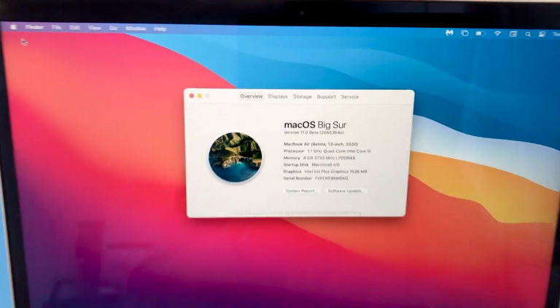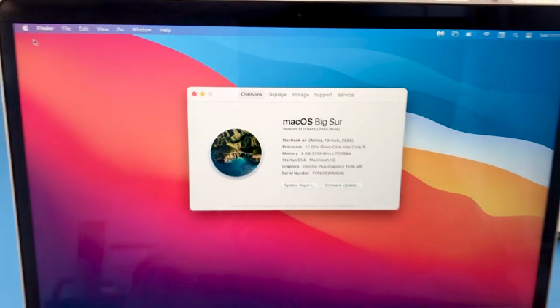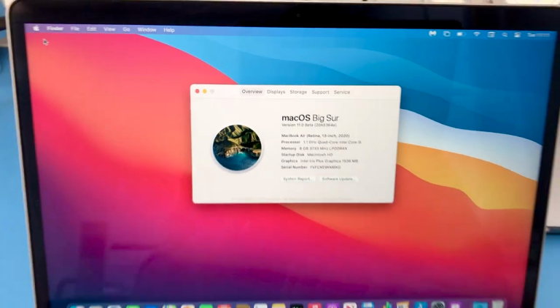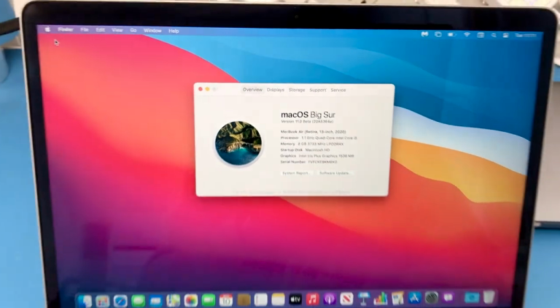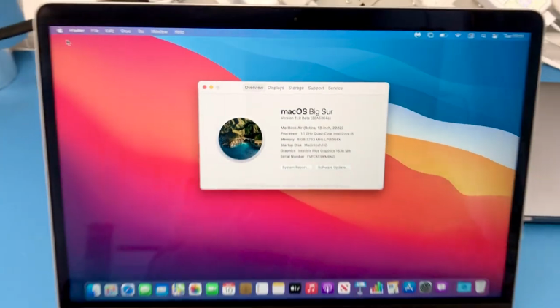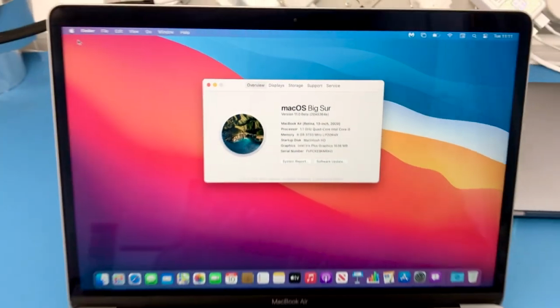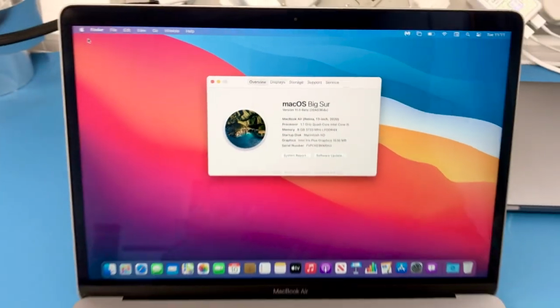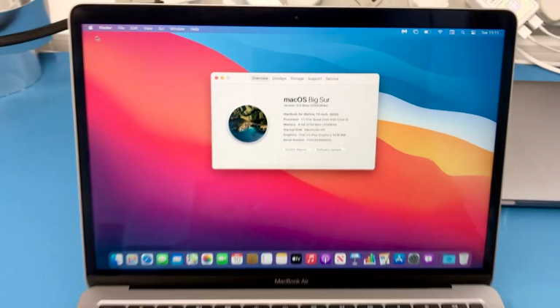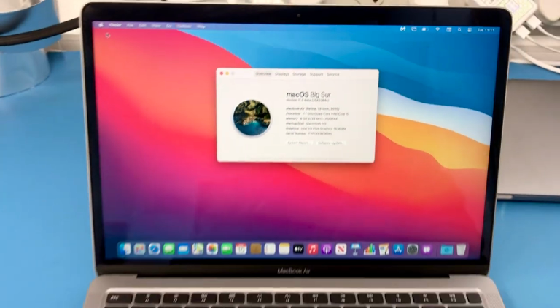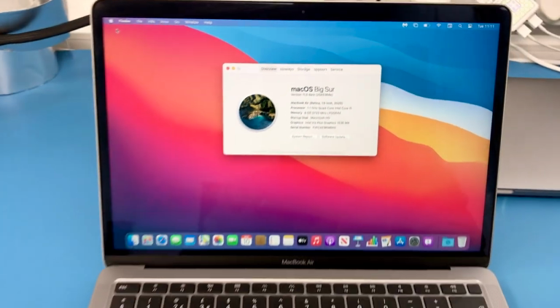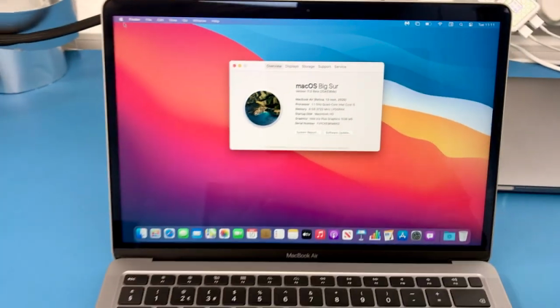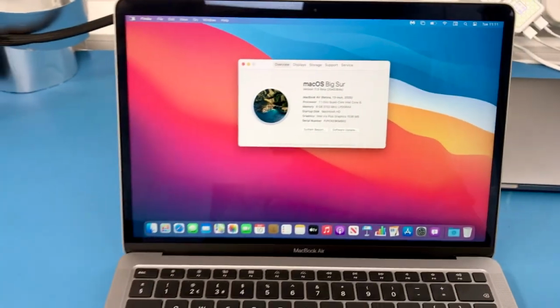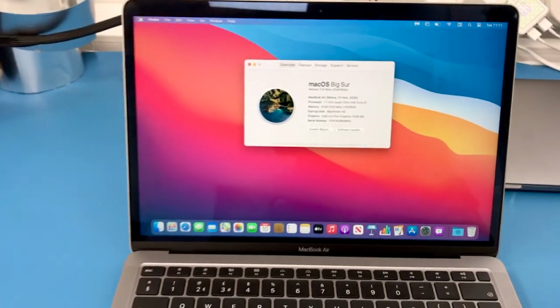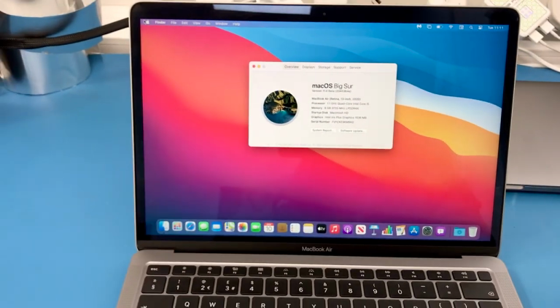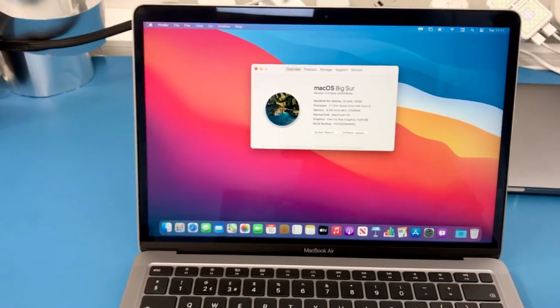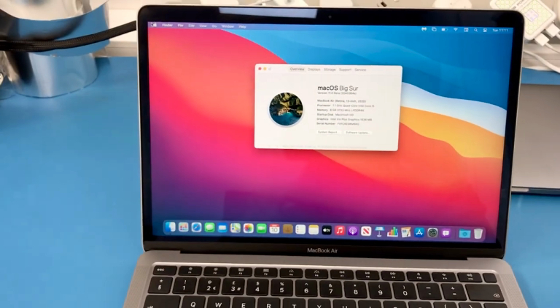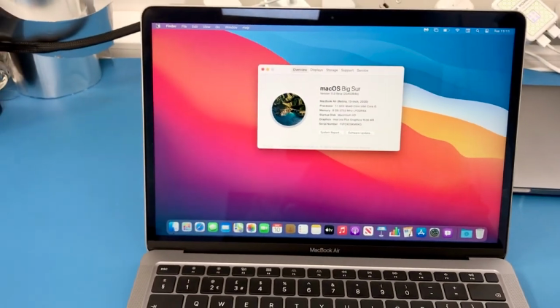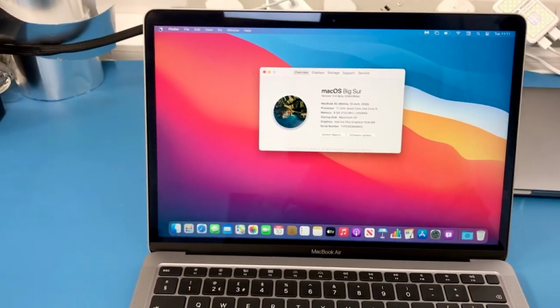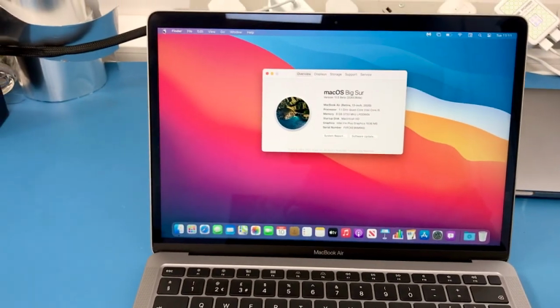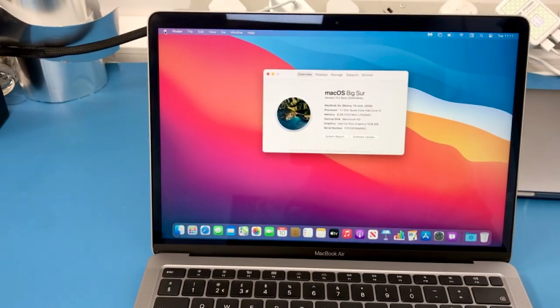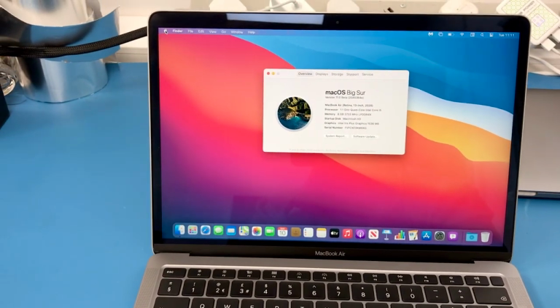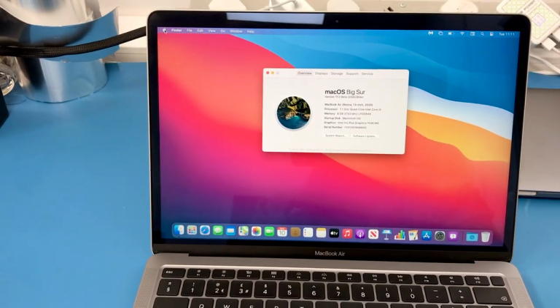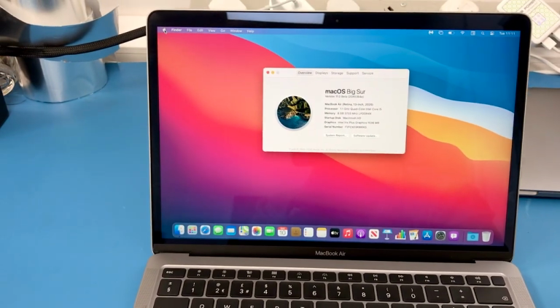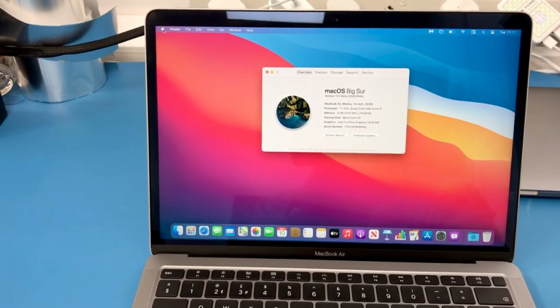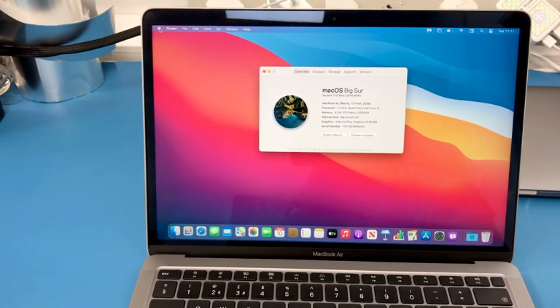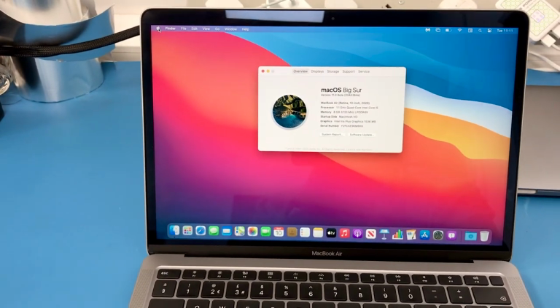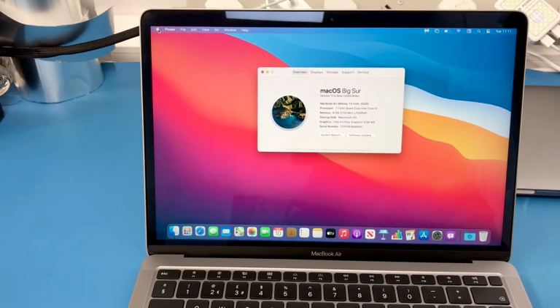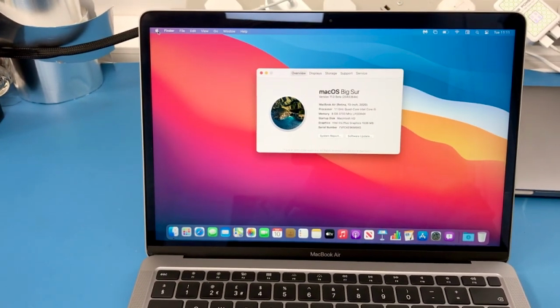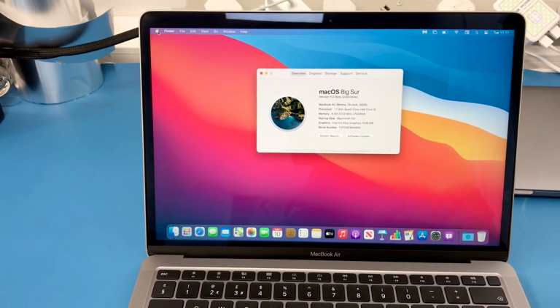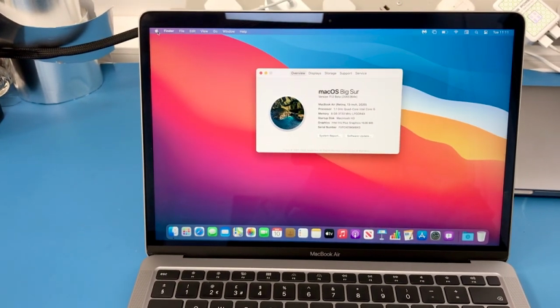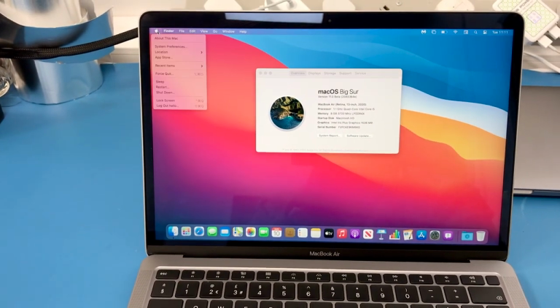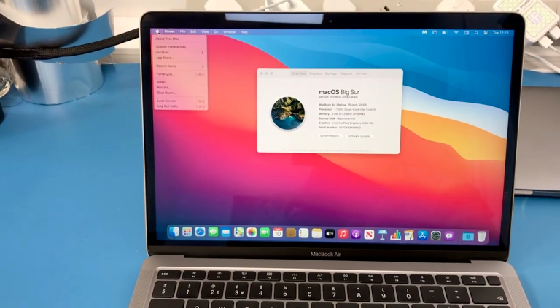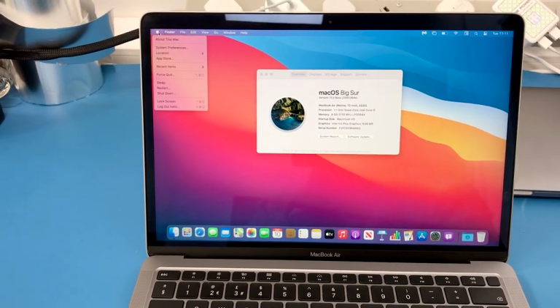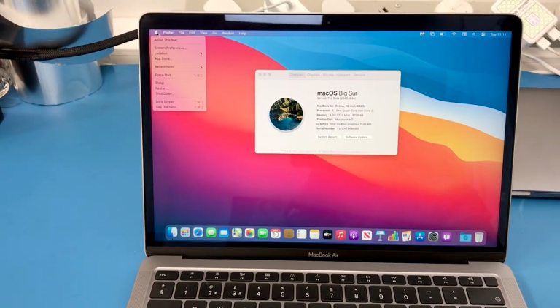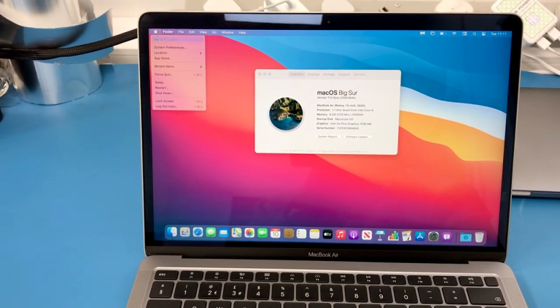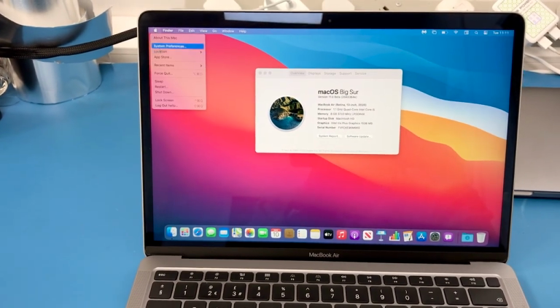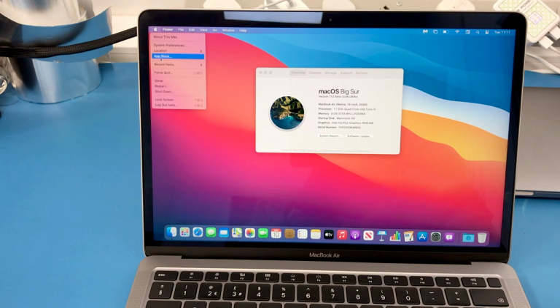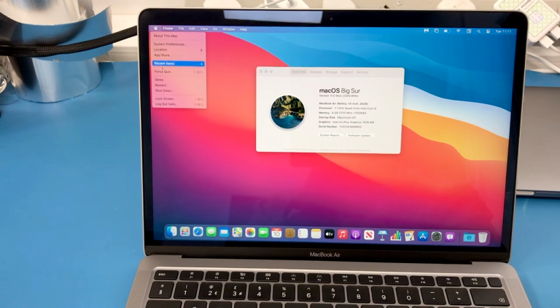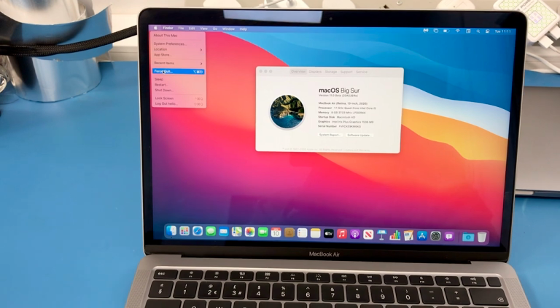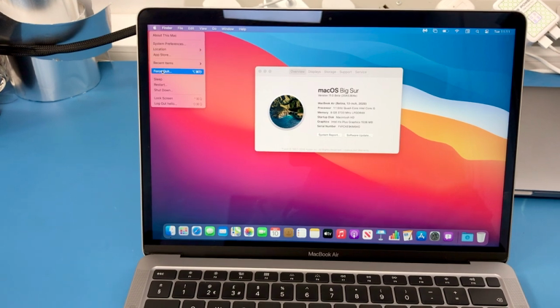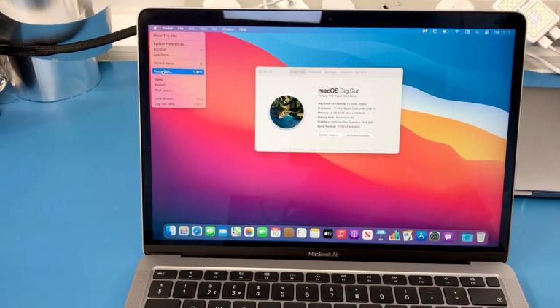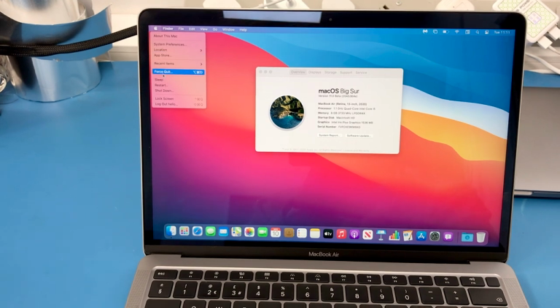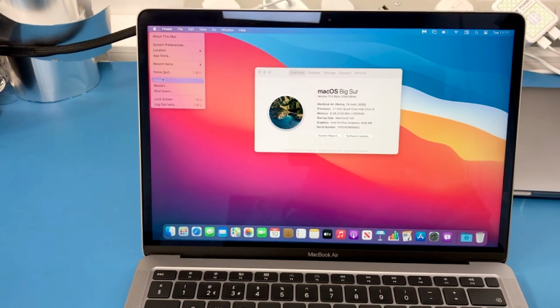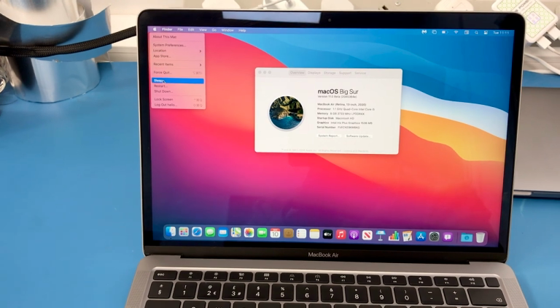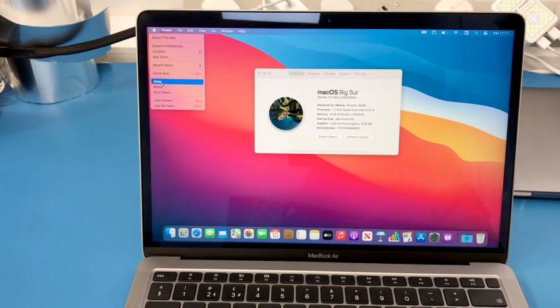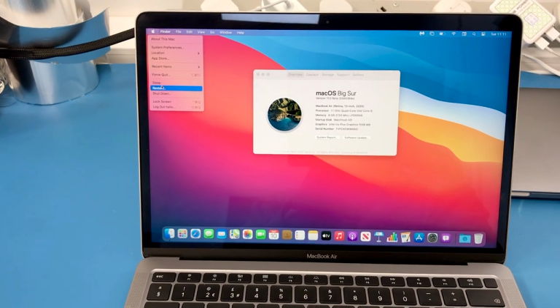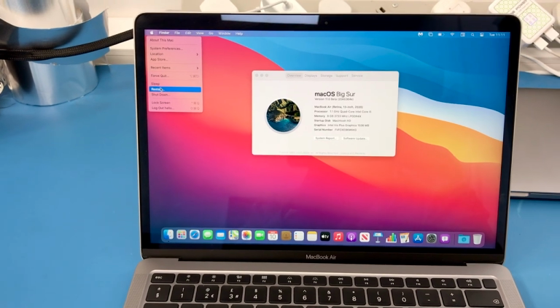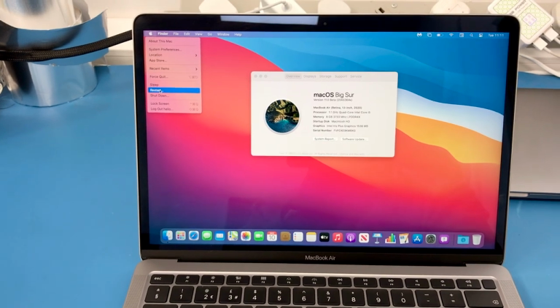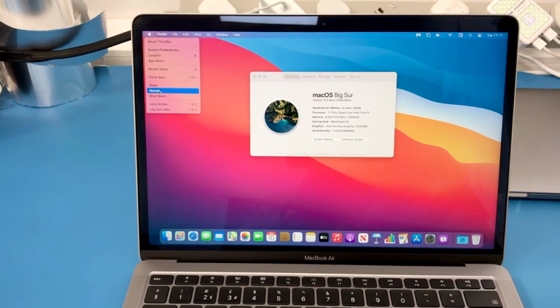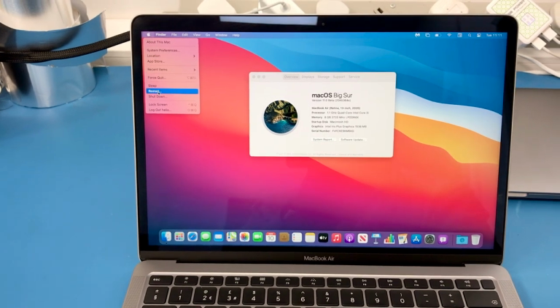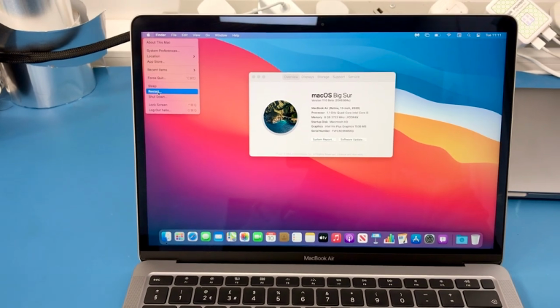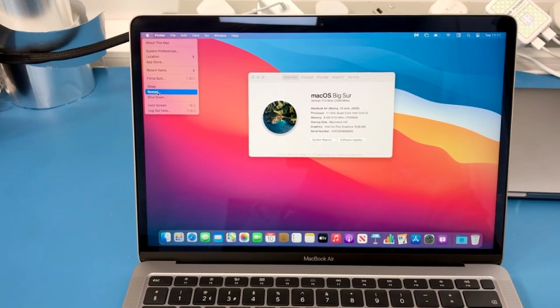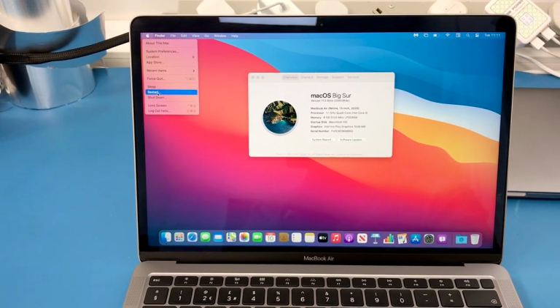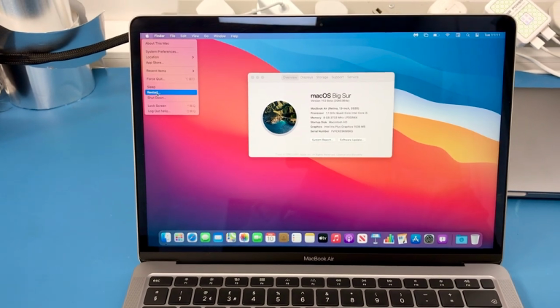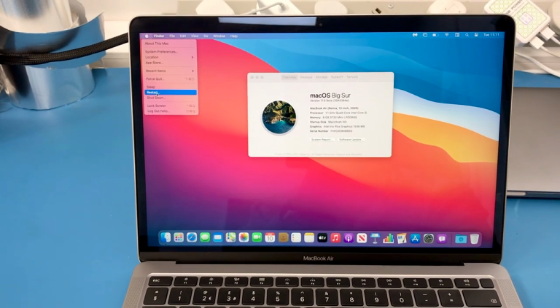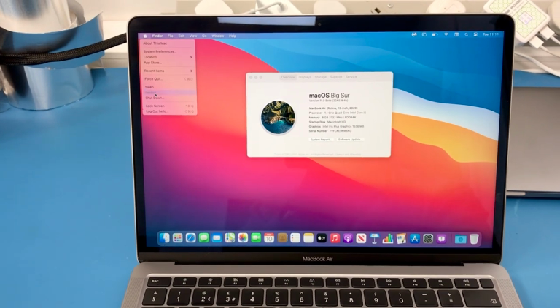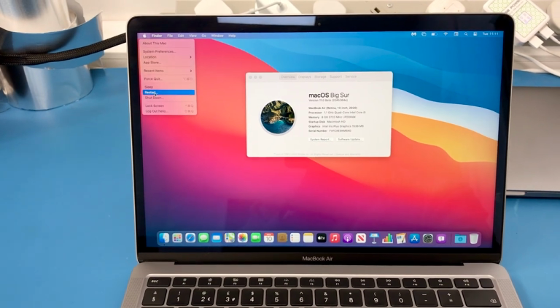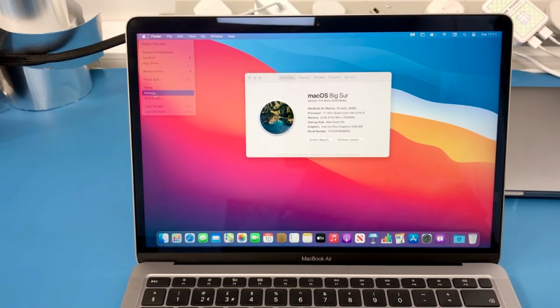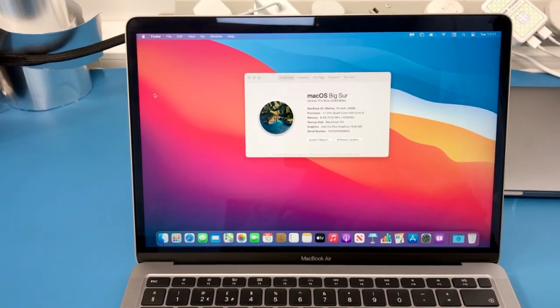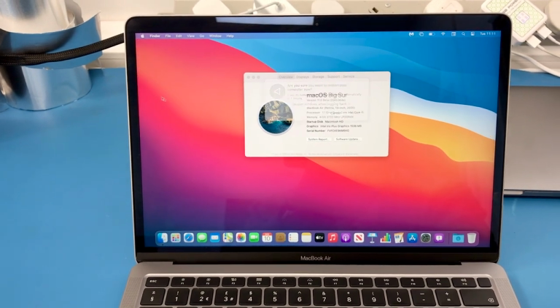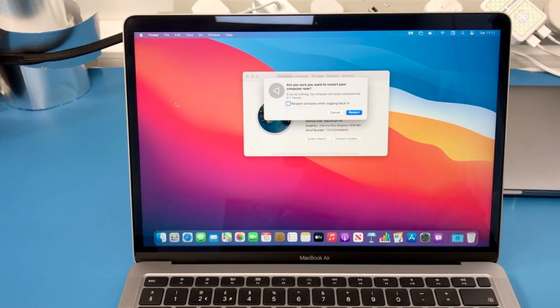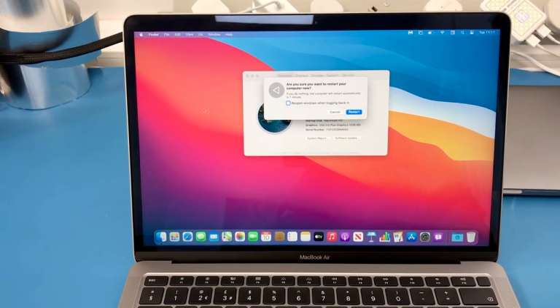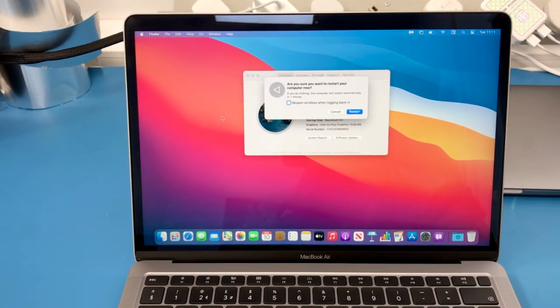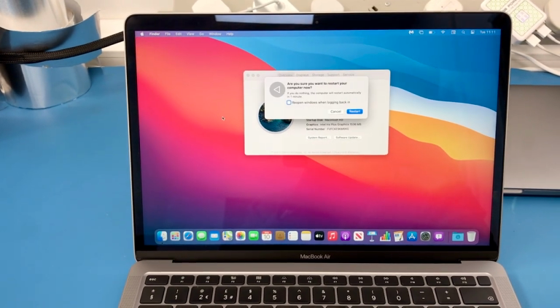And I'll show you something. Restart the computer.